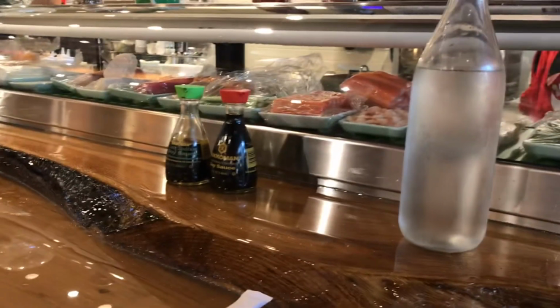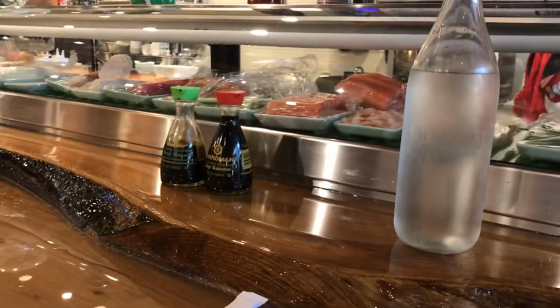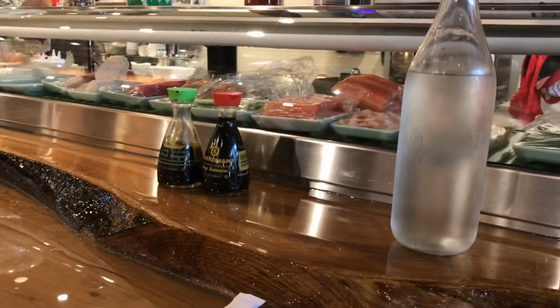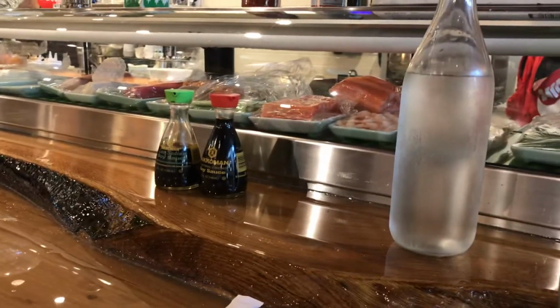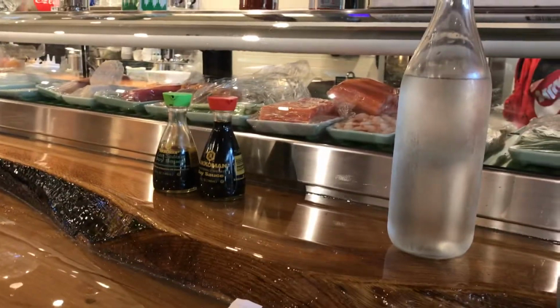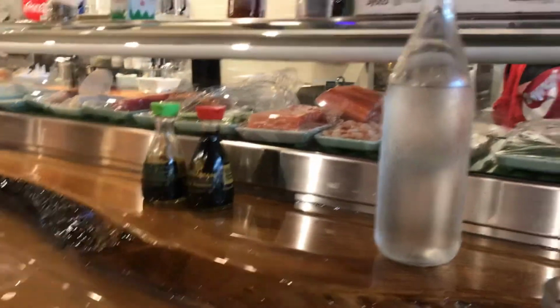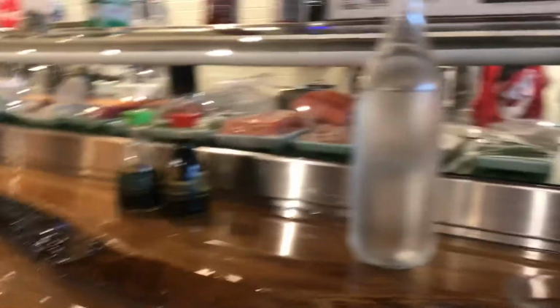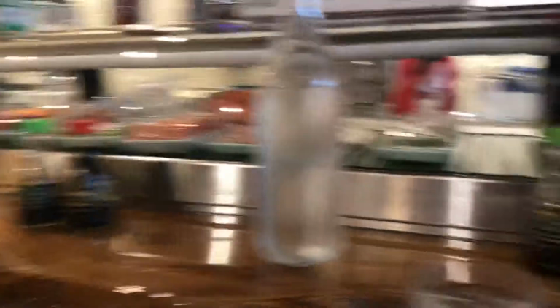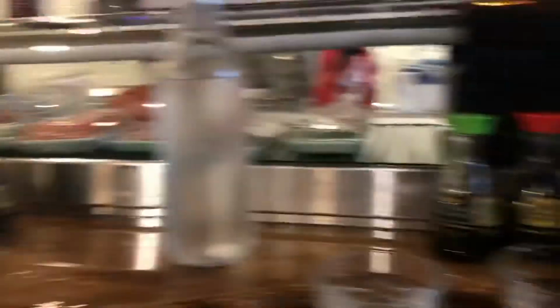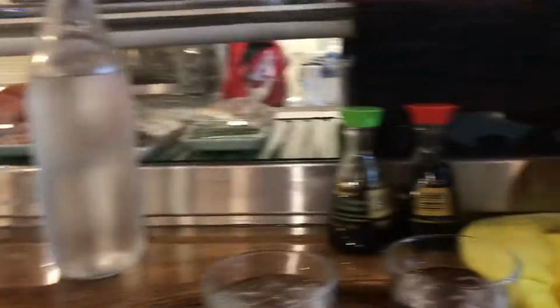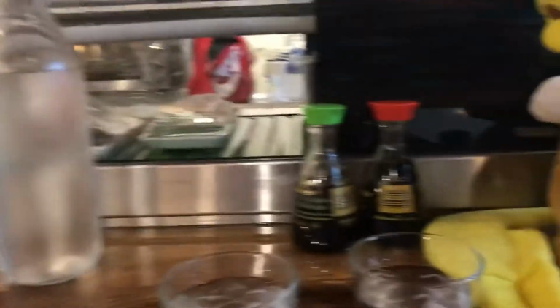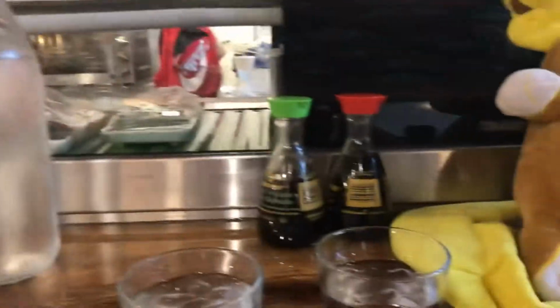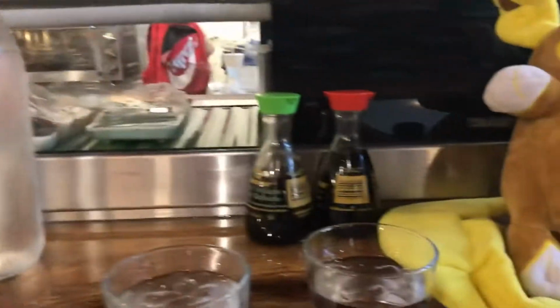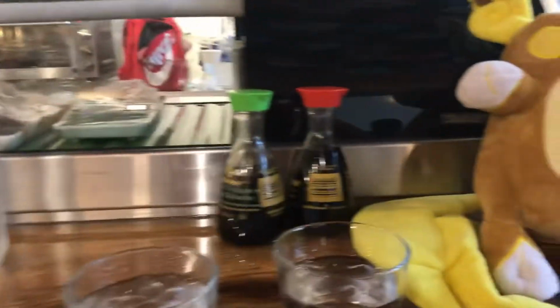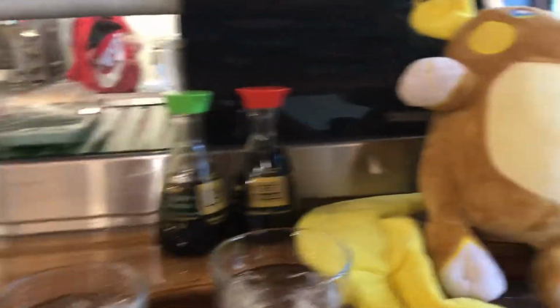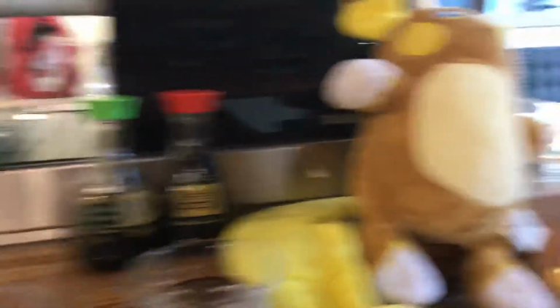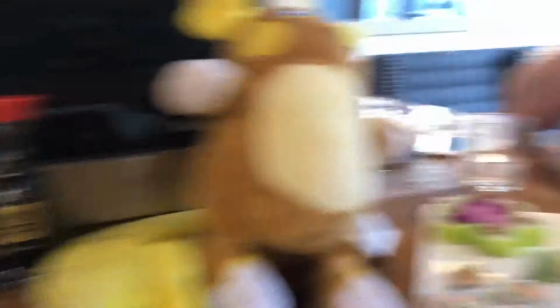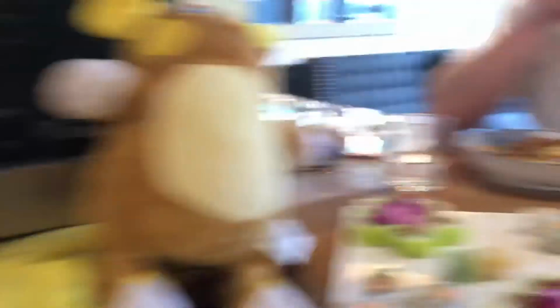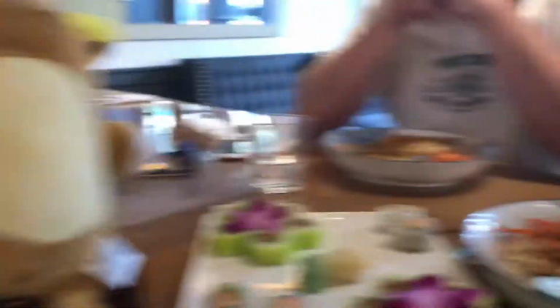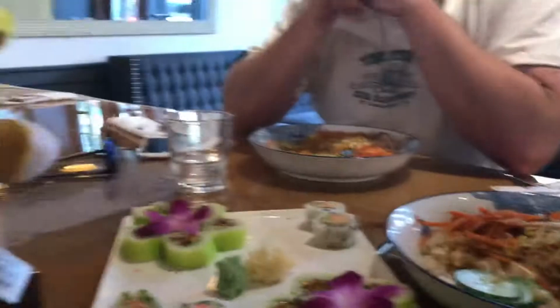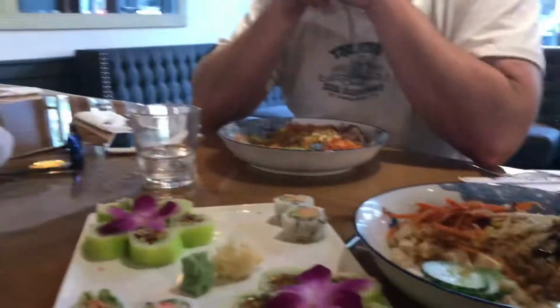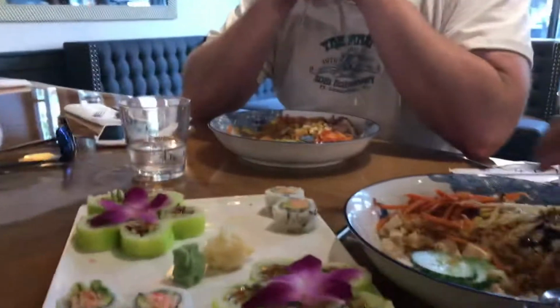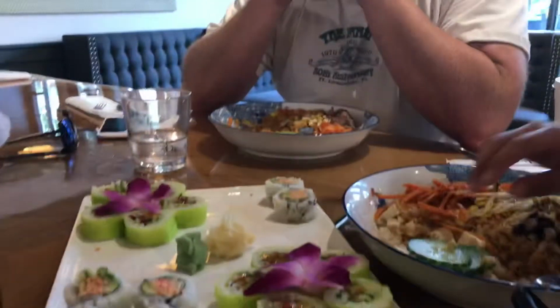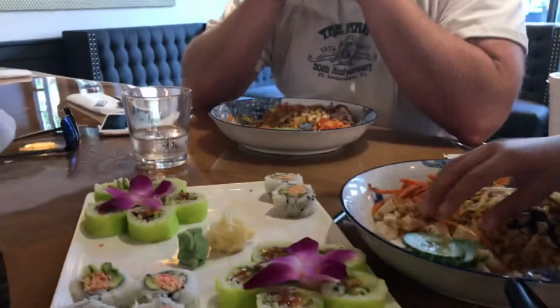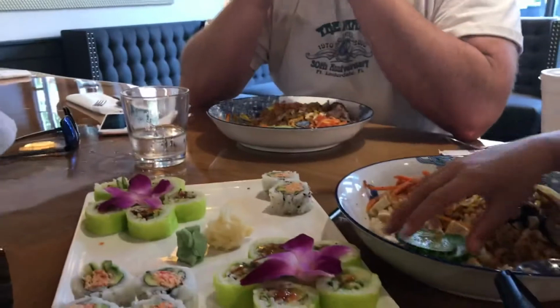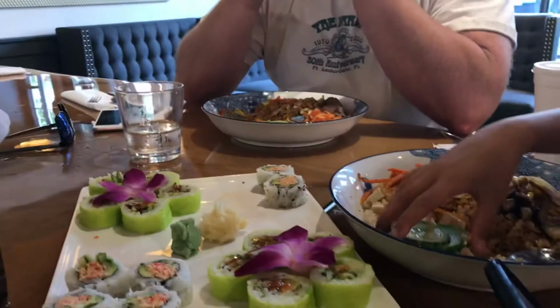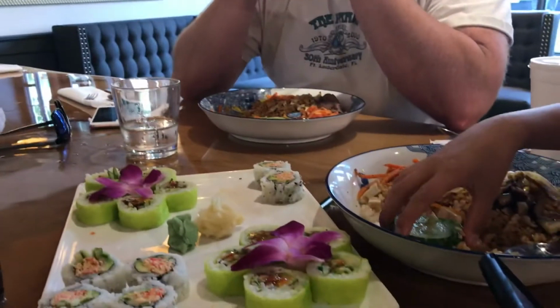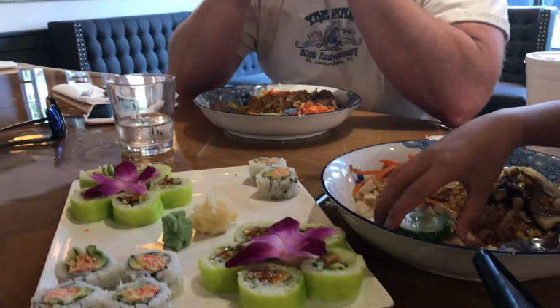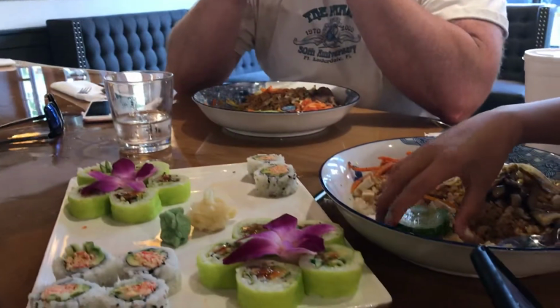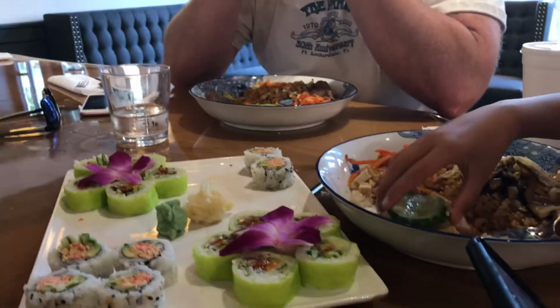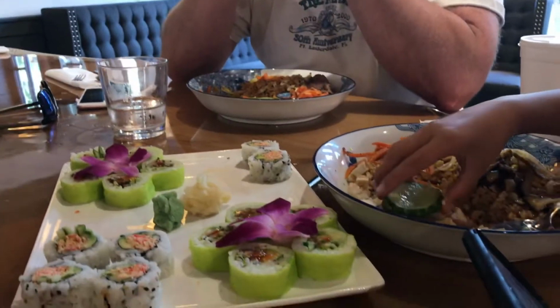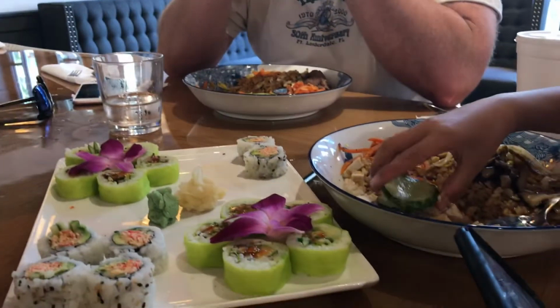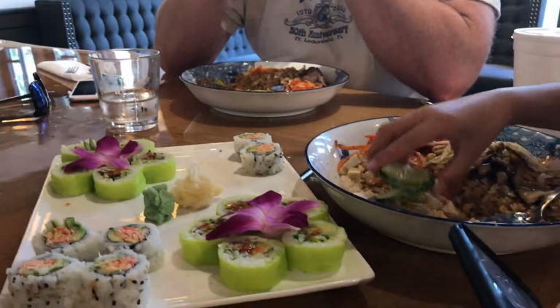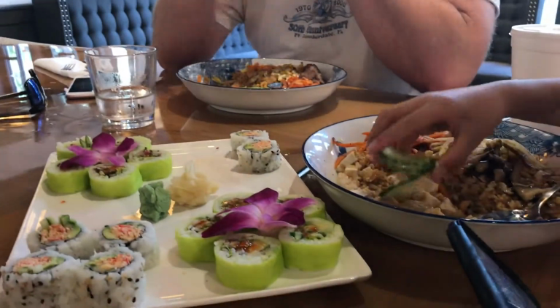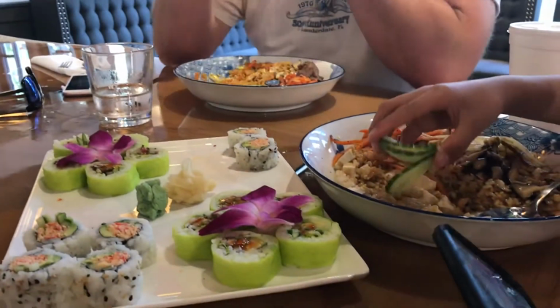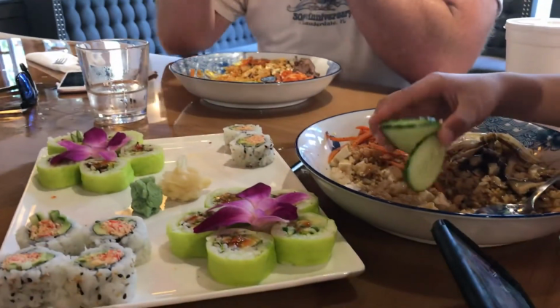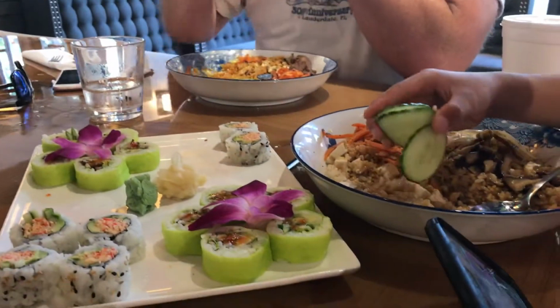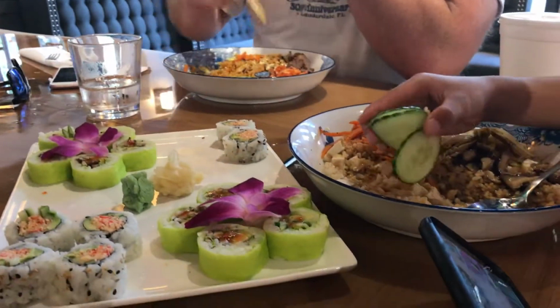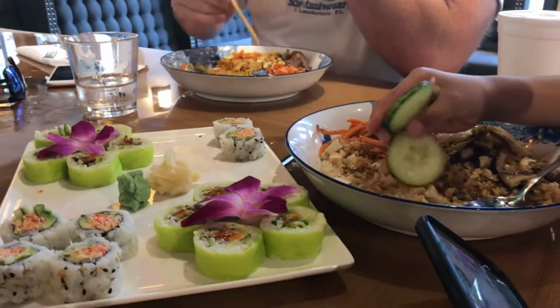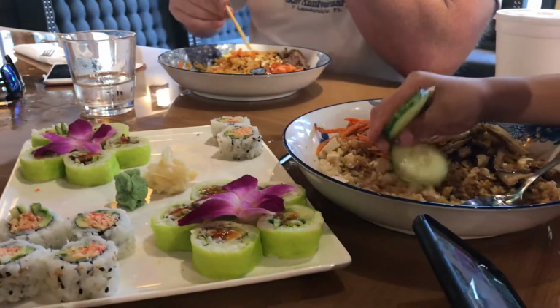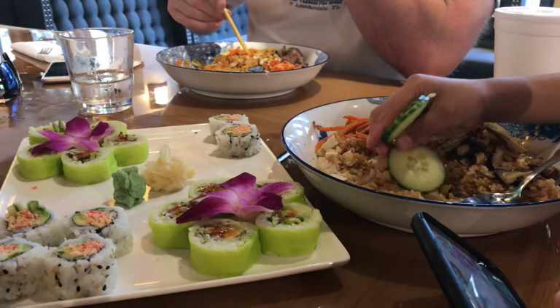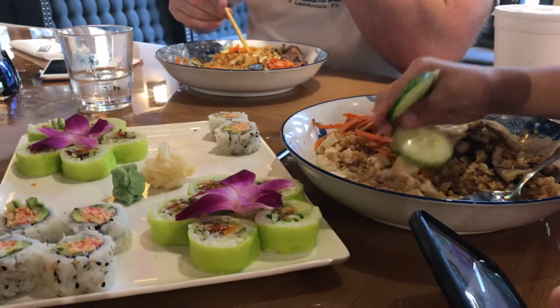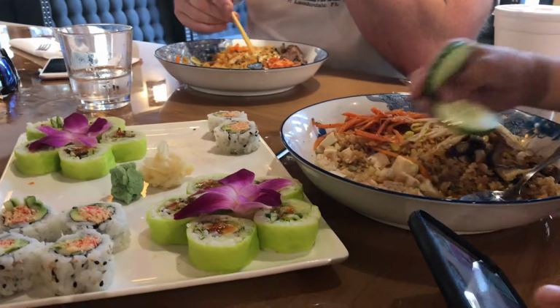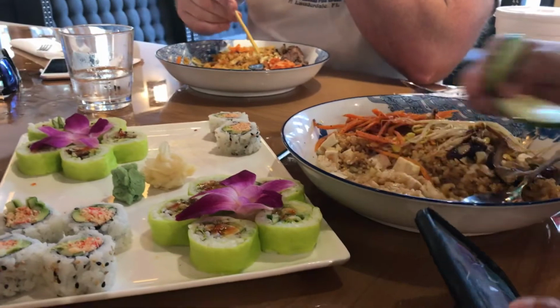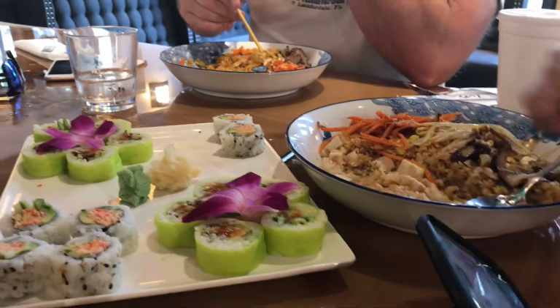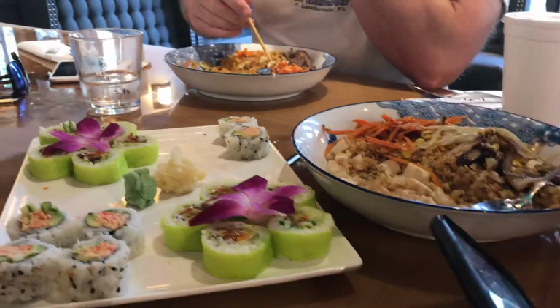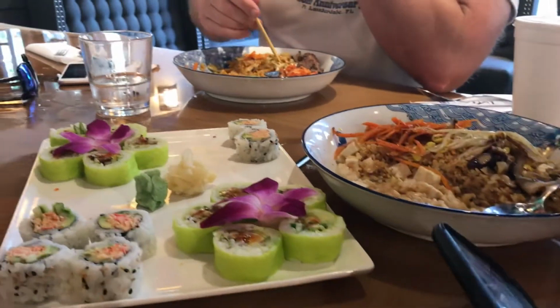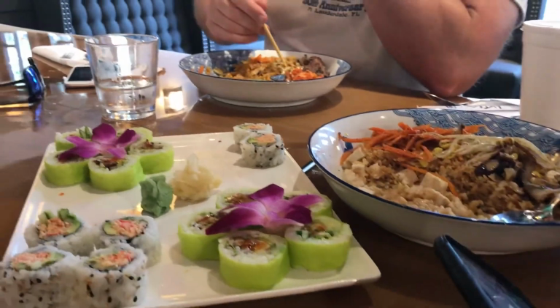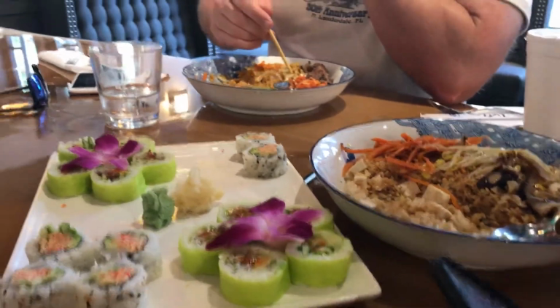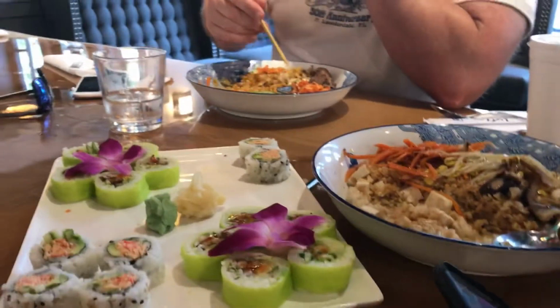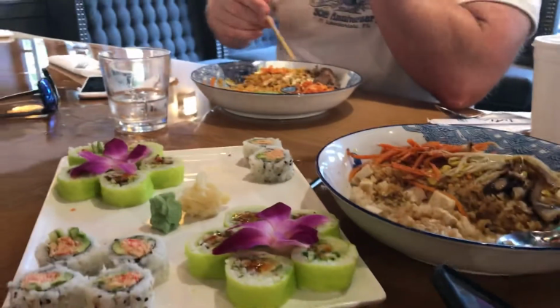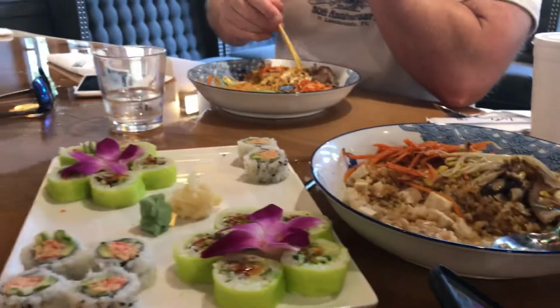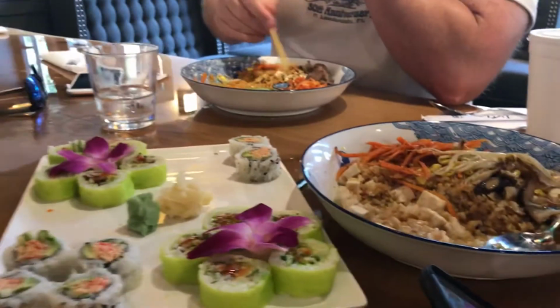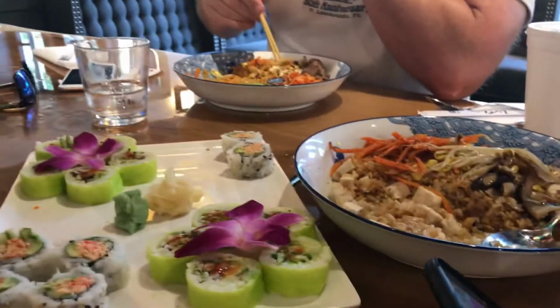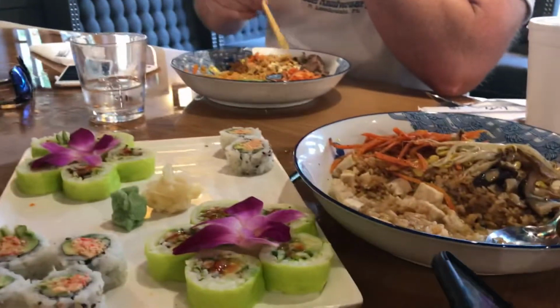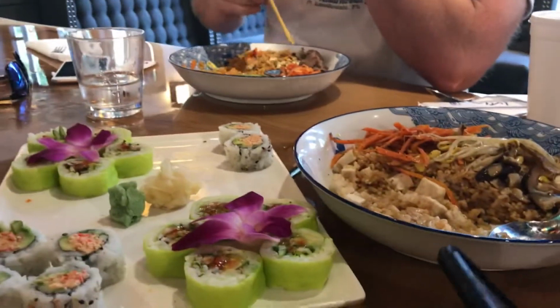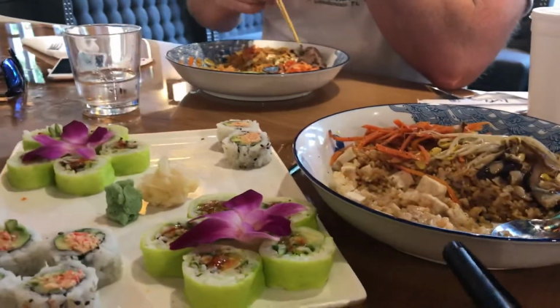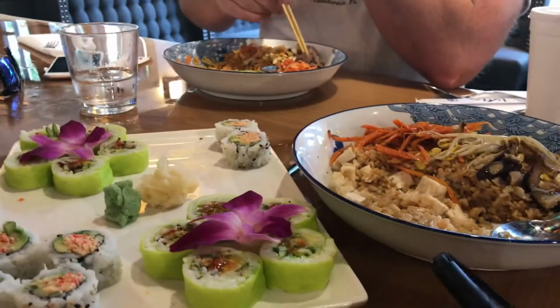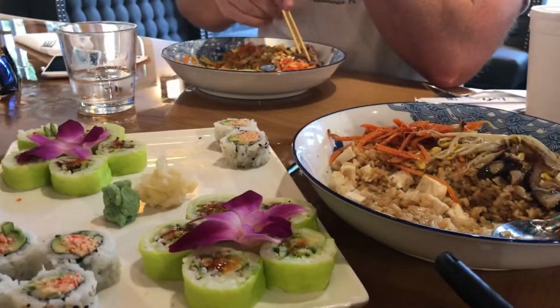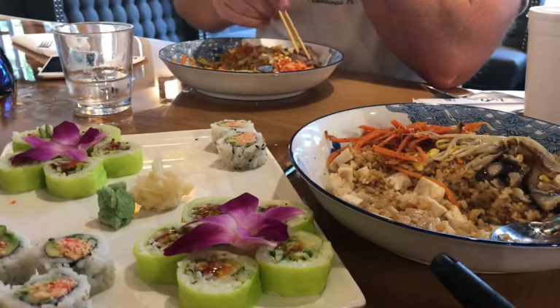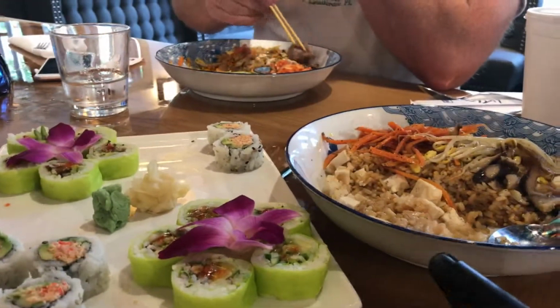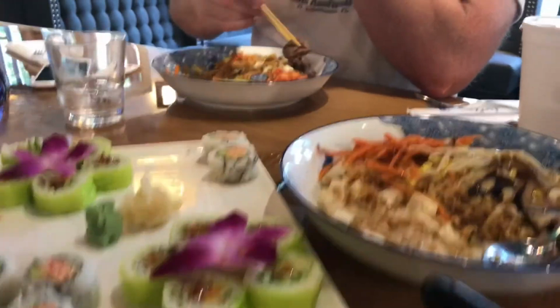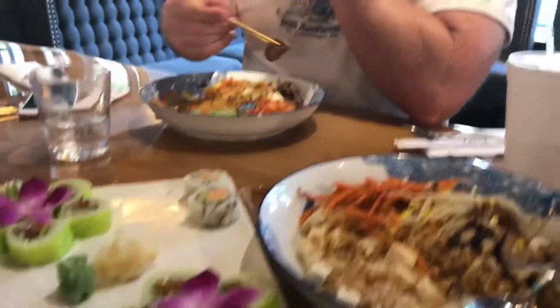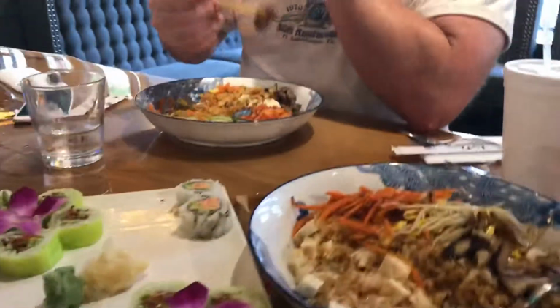All right. Thanks for watching, guys. All right. Okay. Bye-bye. That's enough for the fun food.